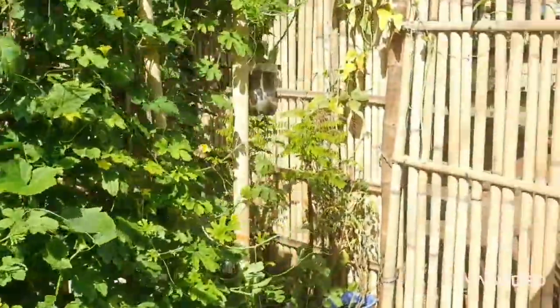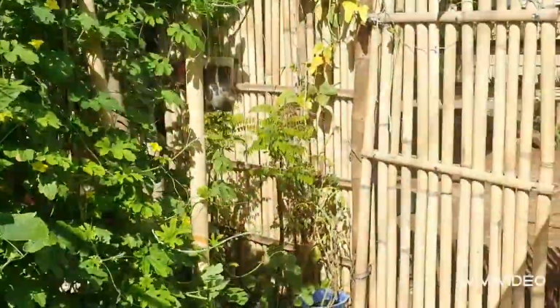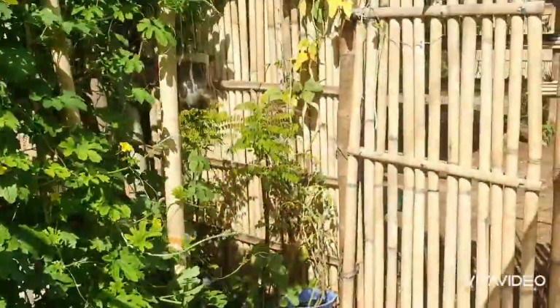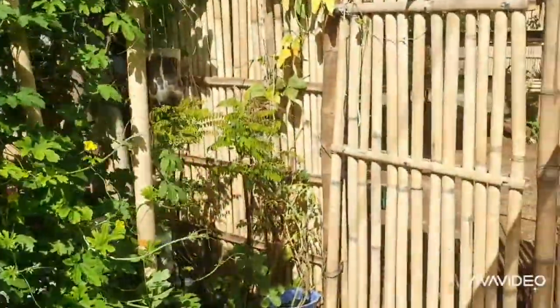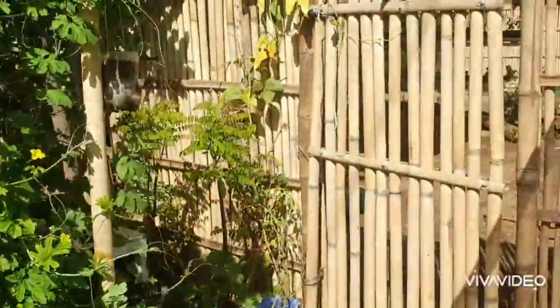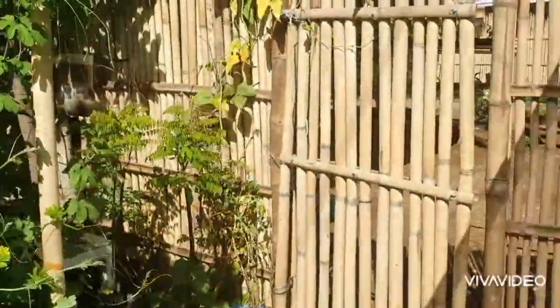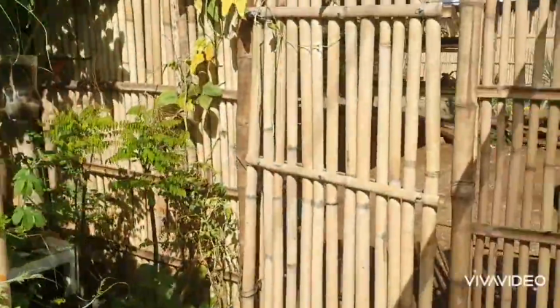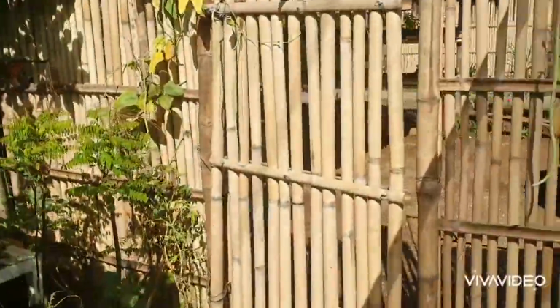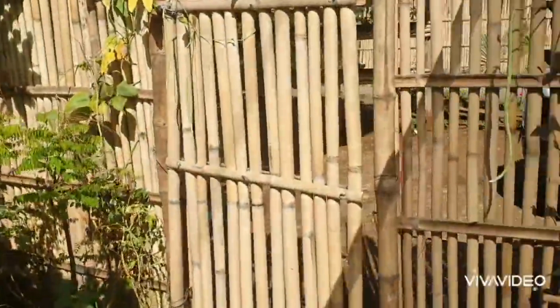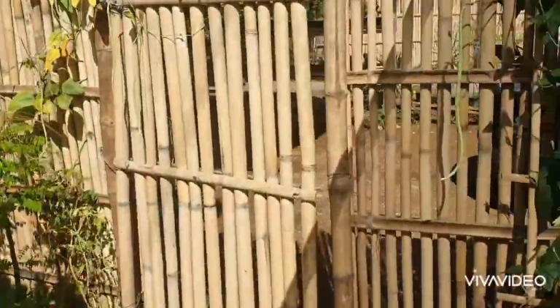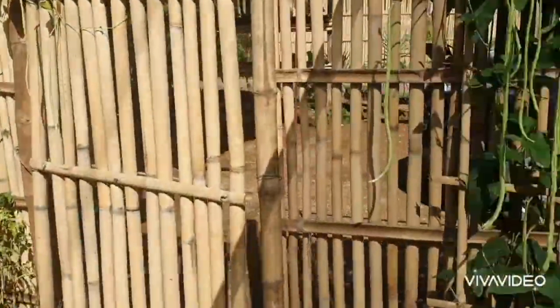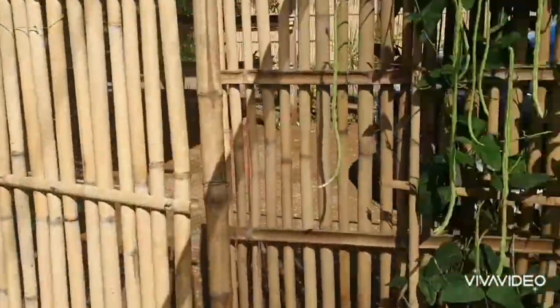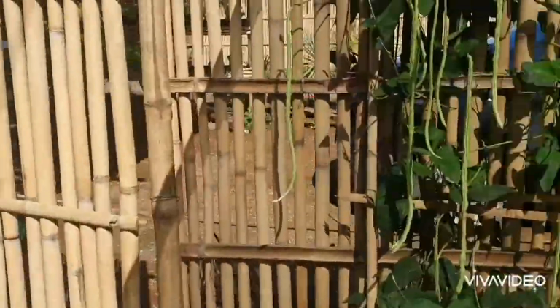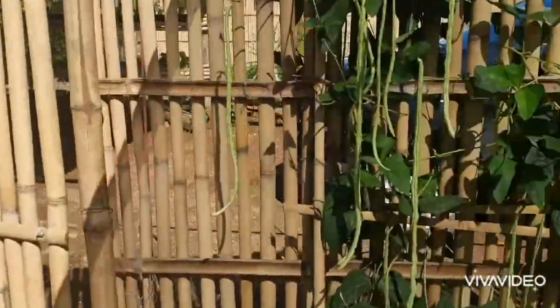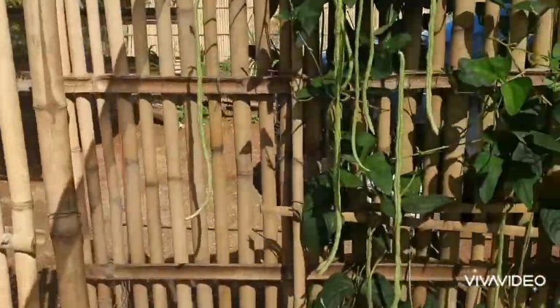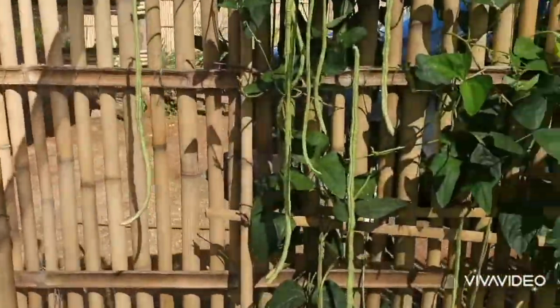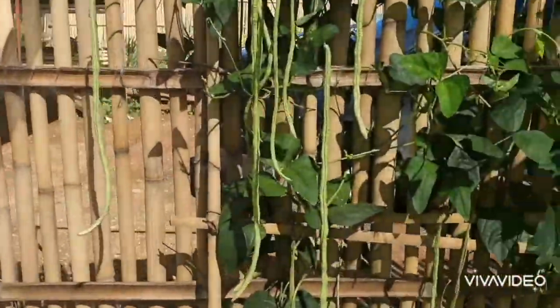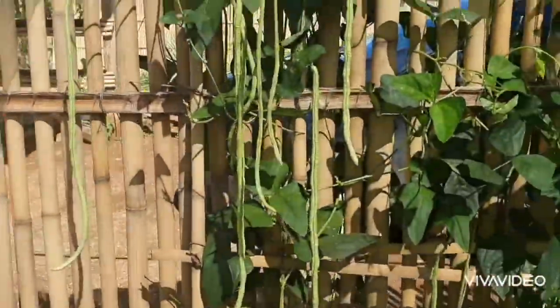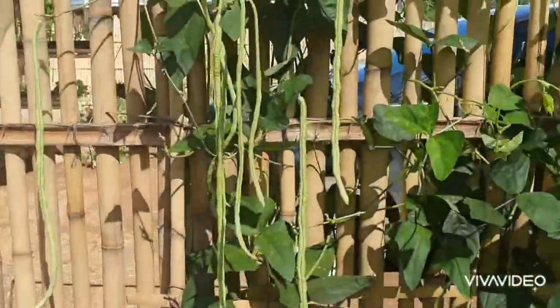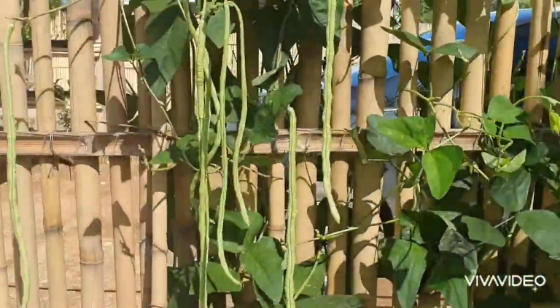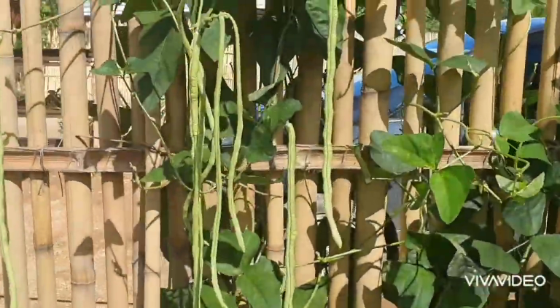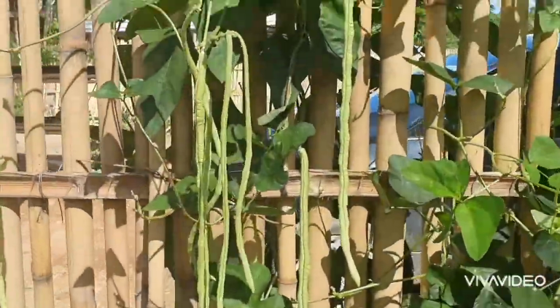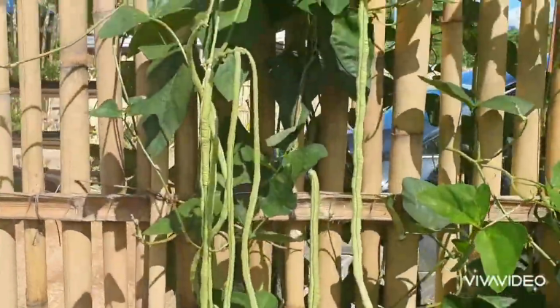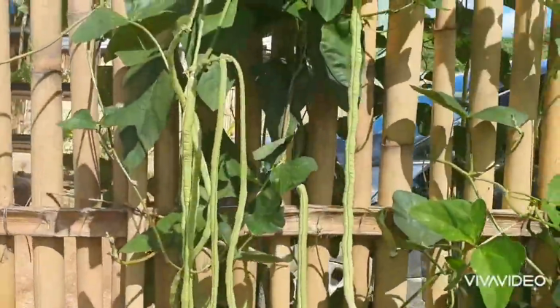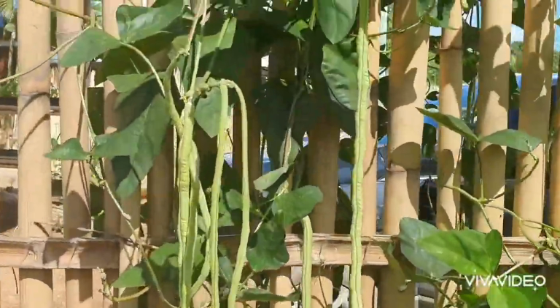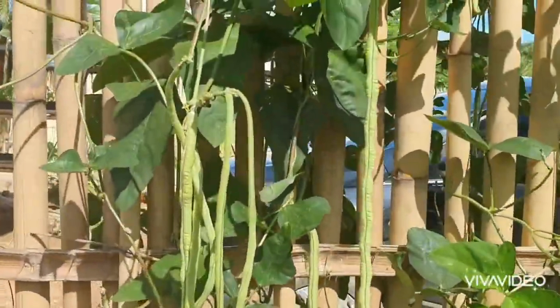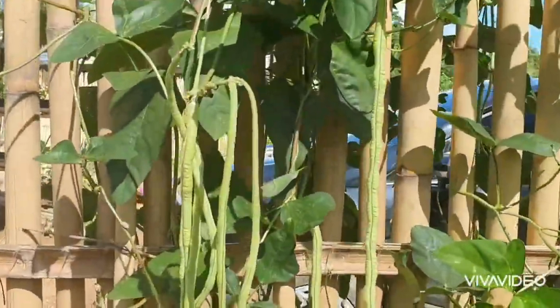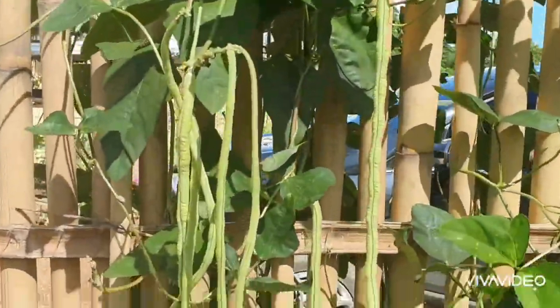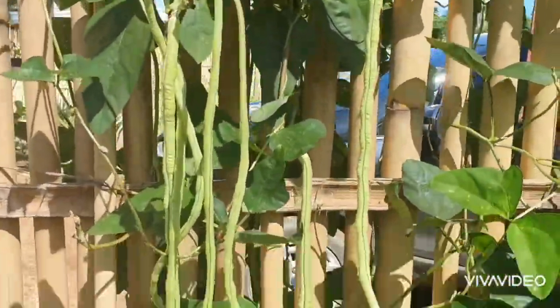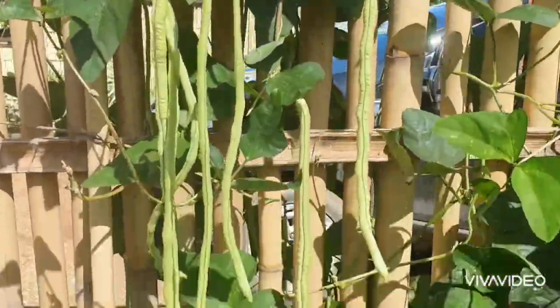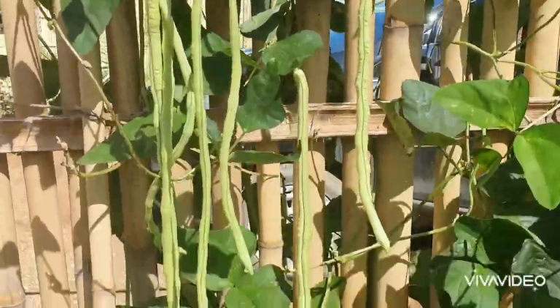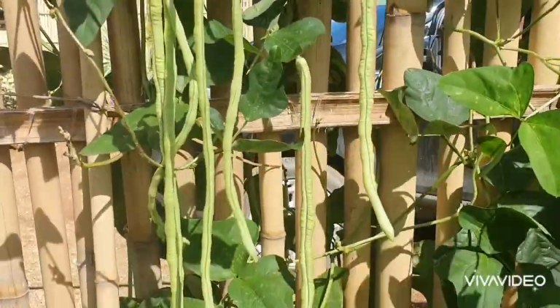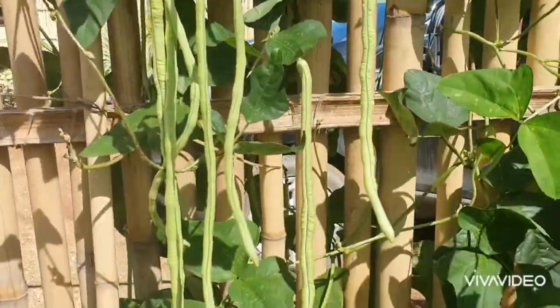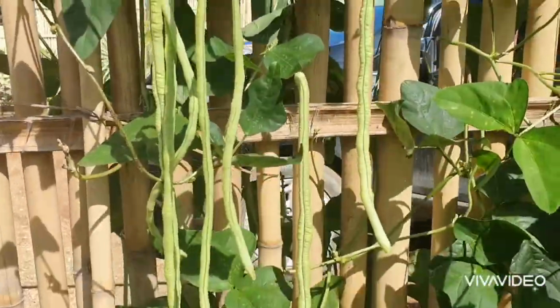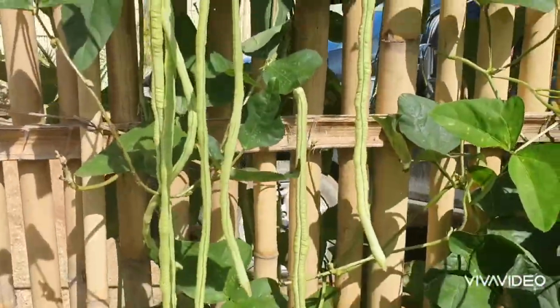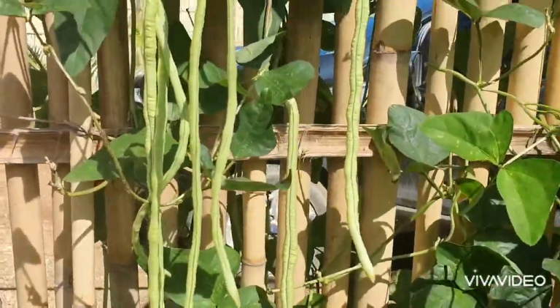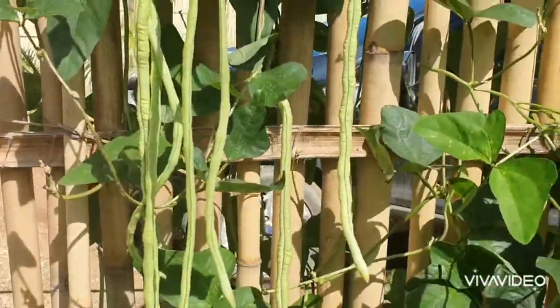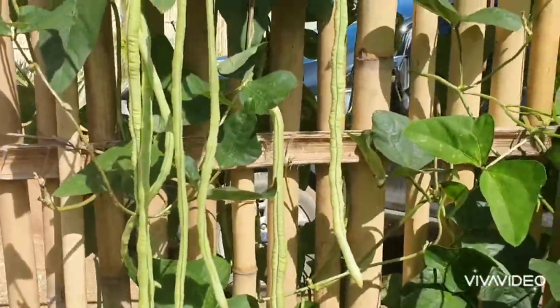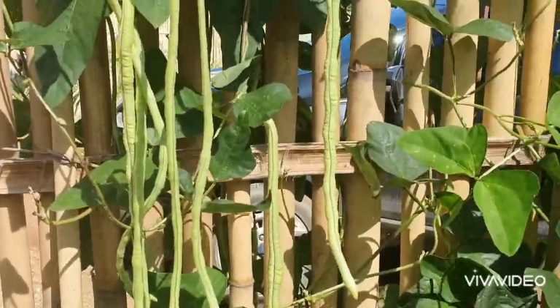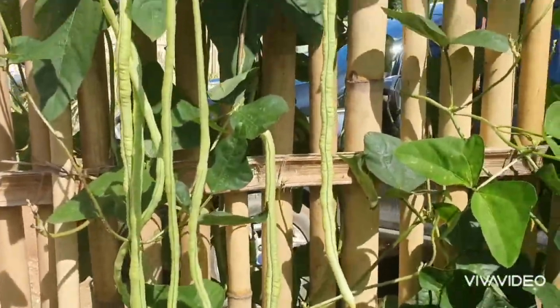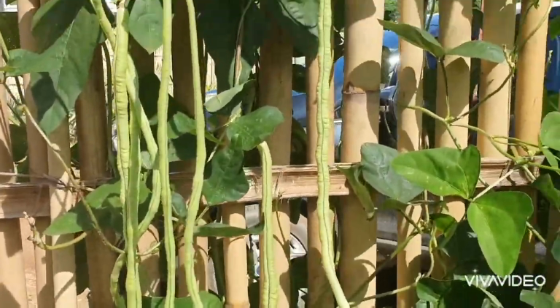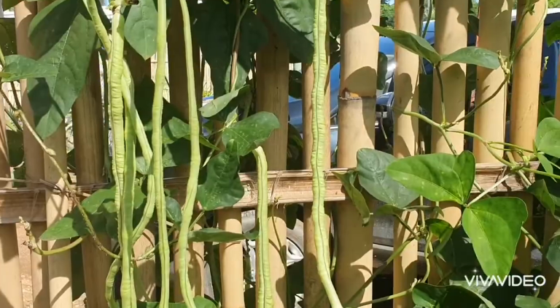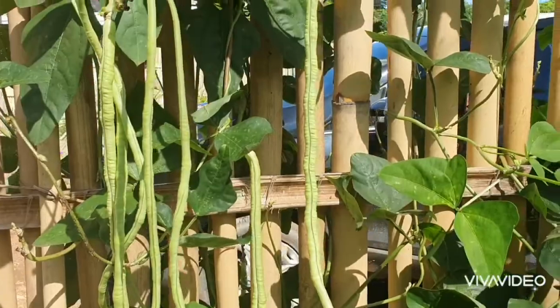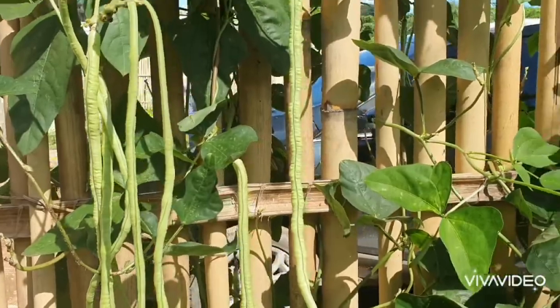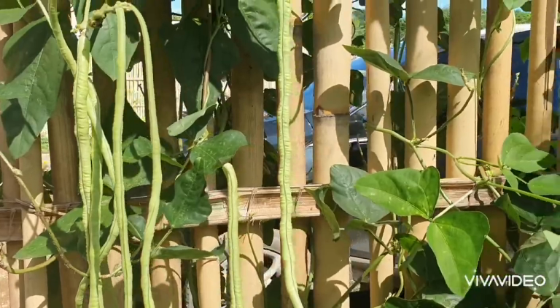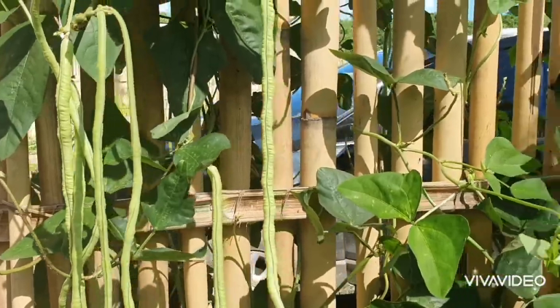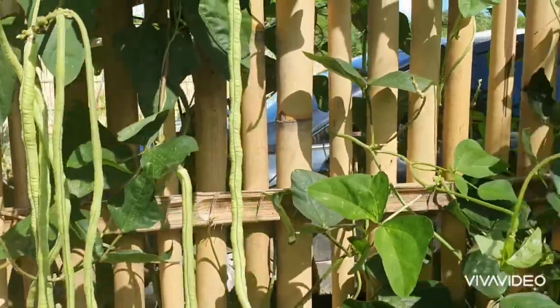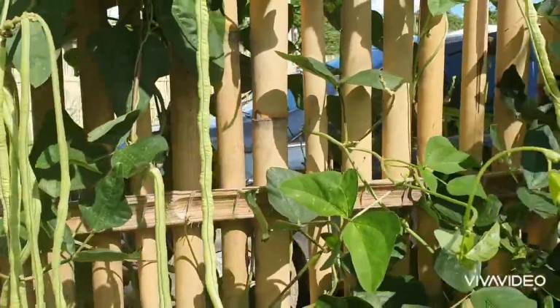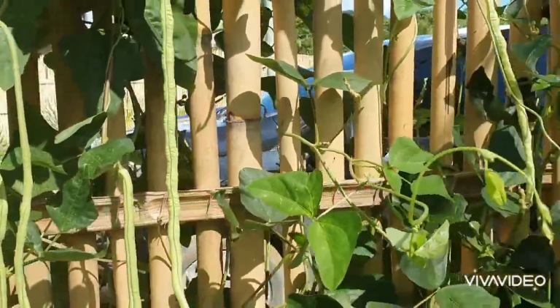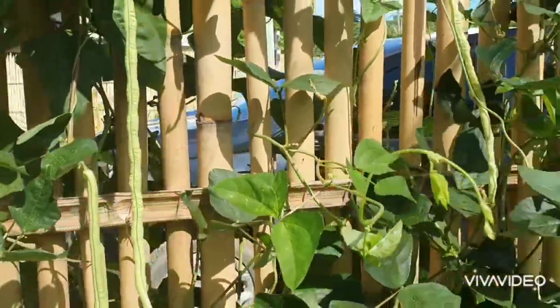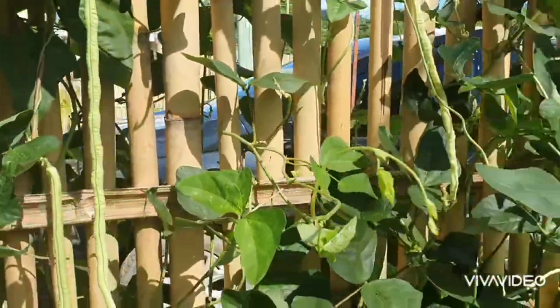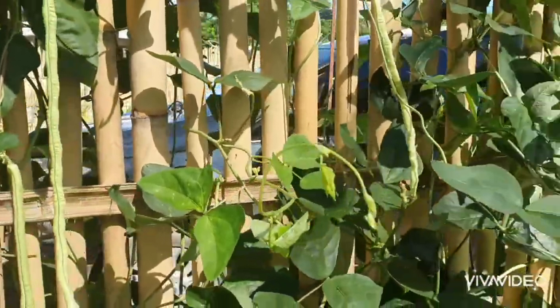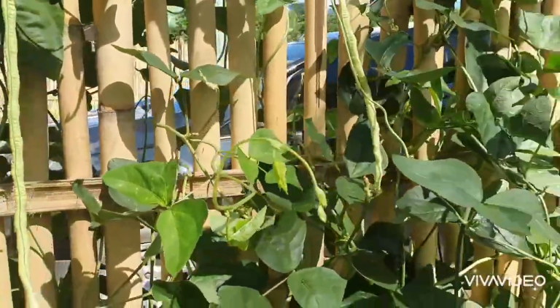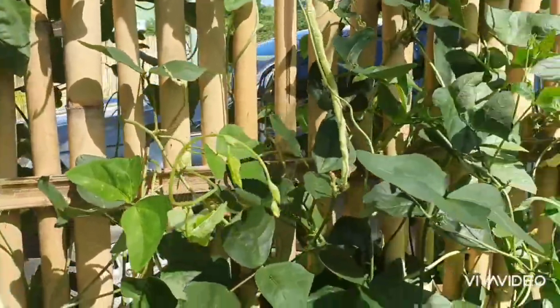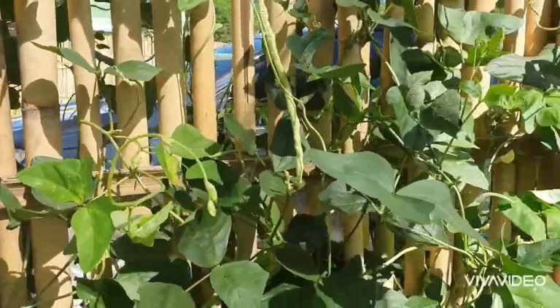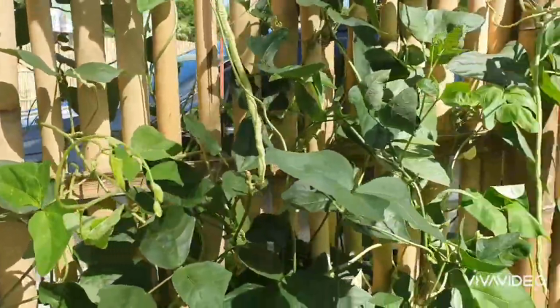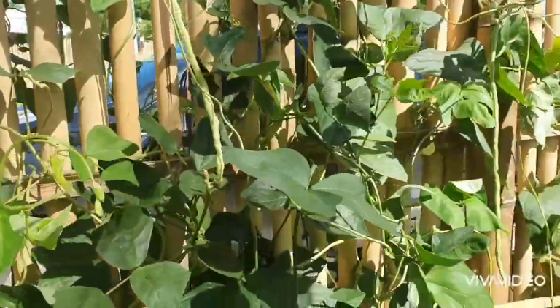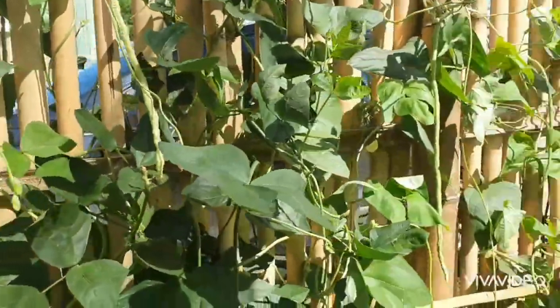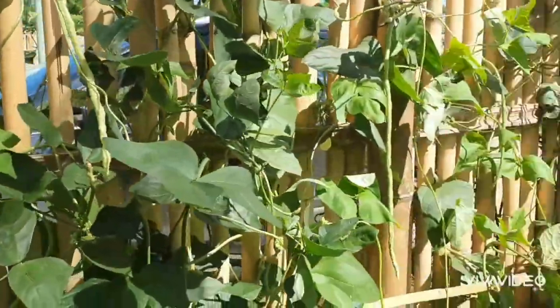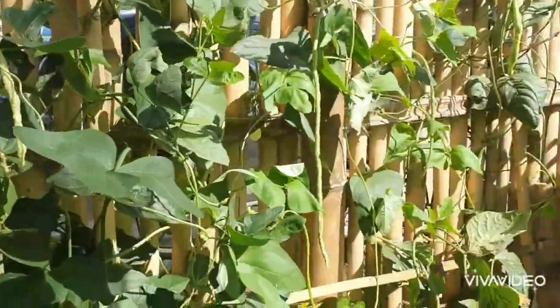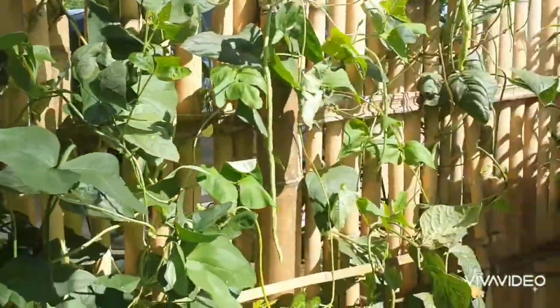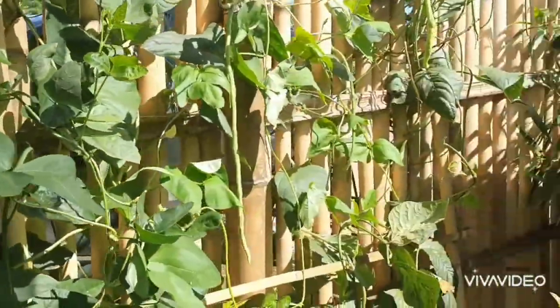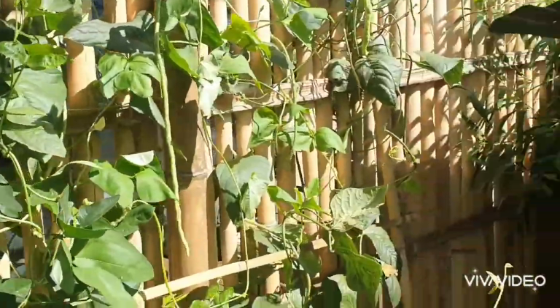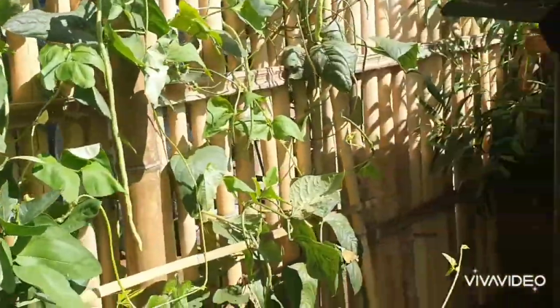Here are the remaining sitaw plants. I told our neighbors they can just come and take some whenever they need it.